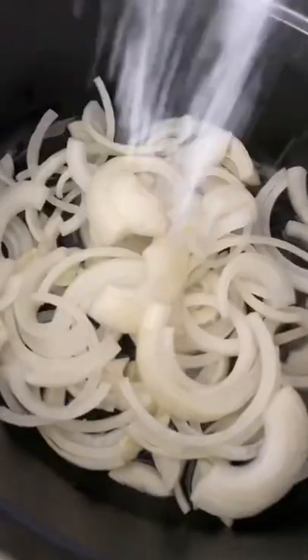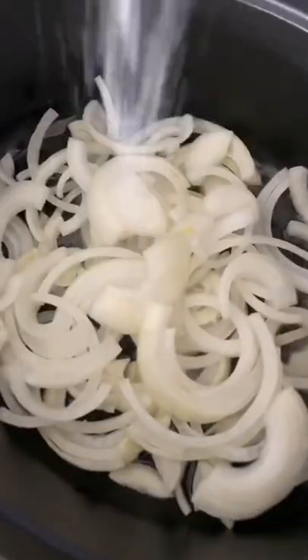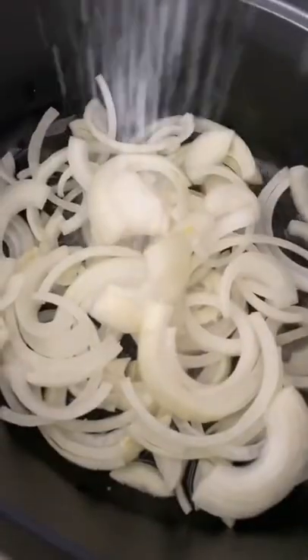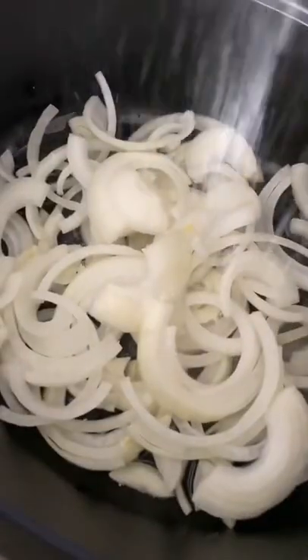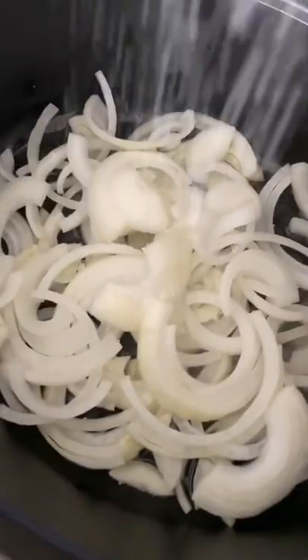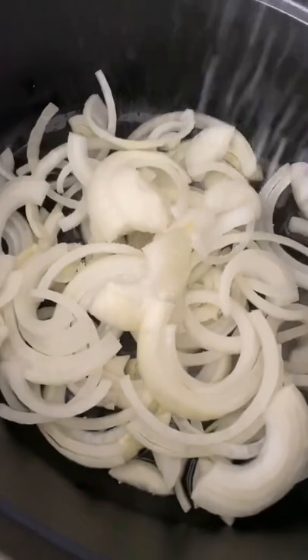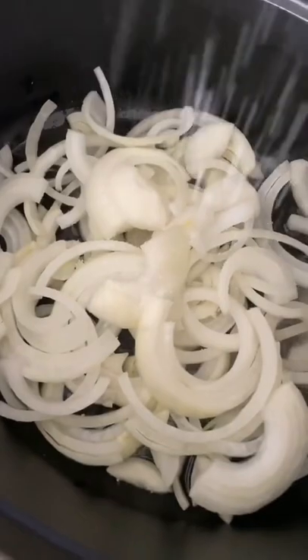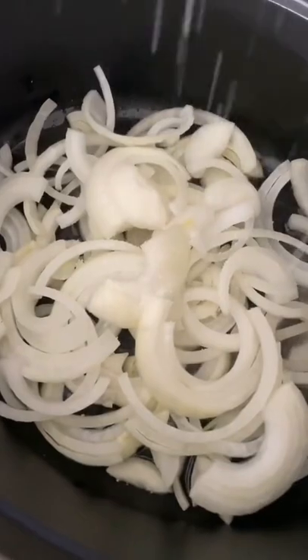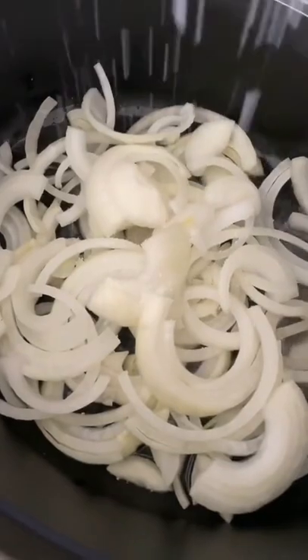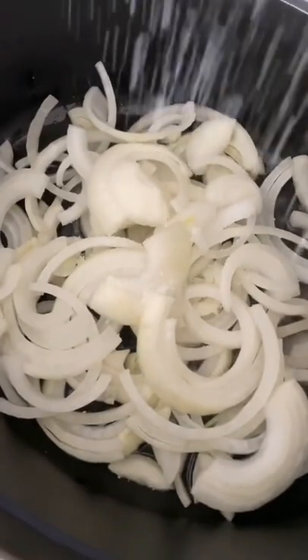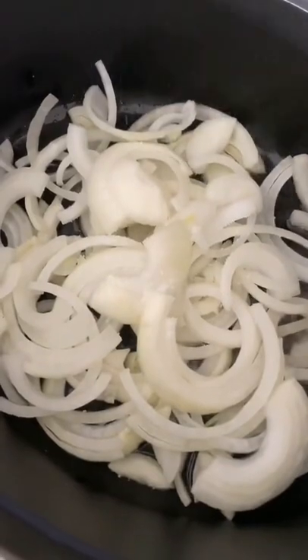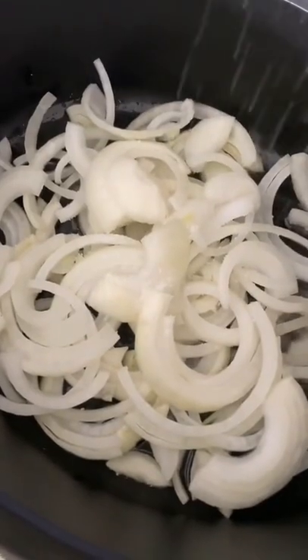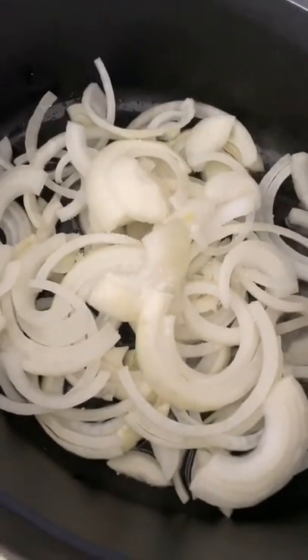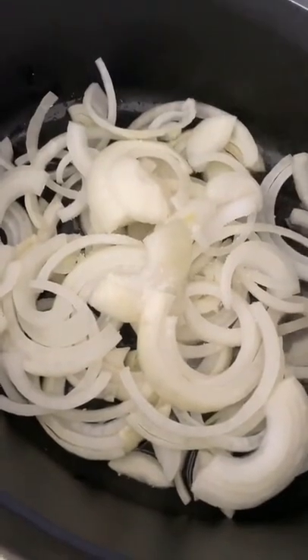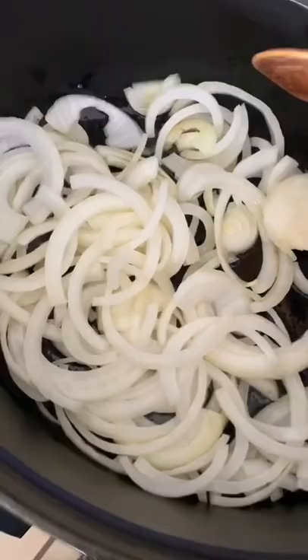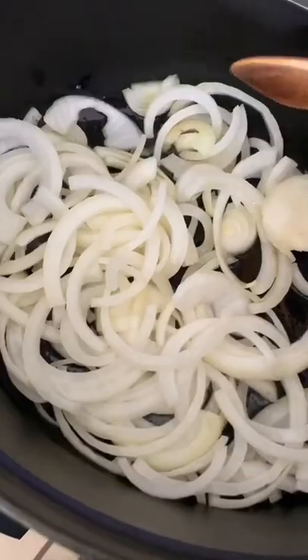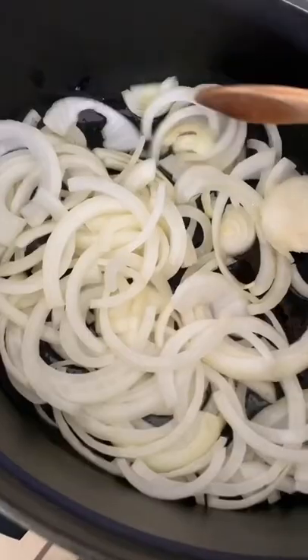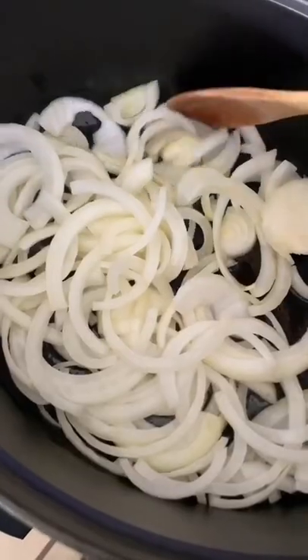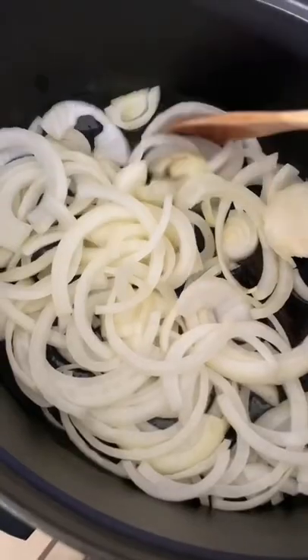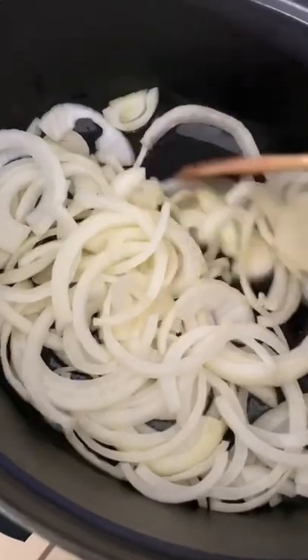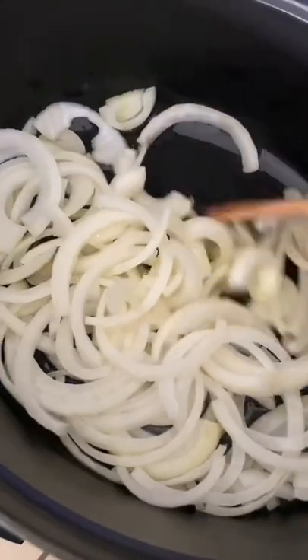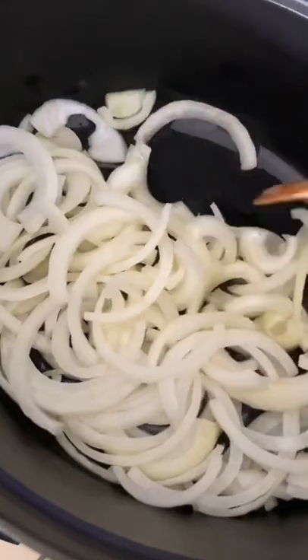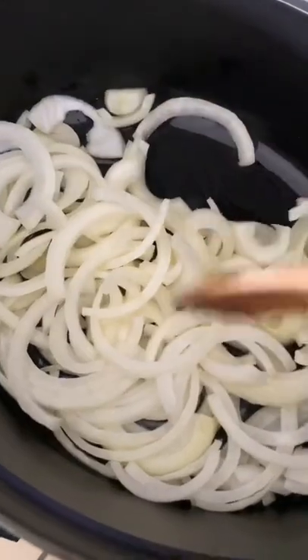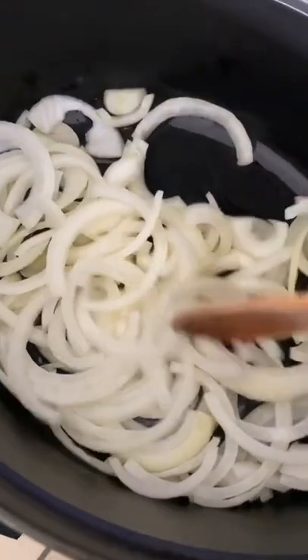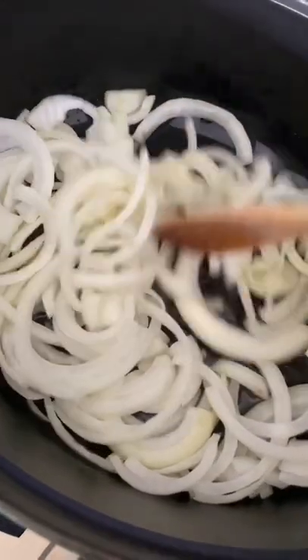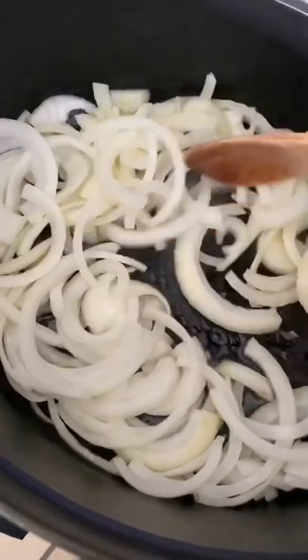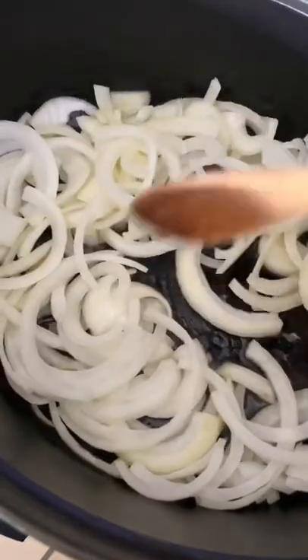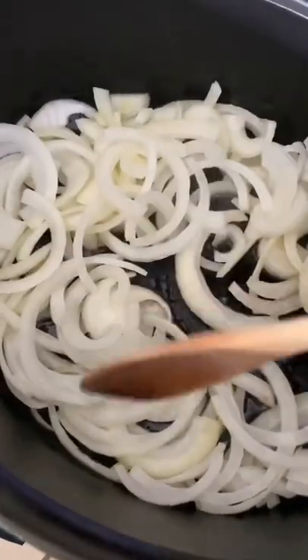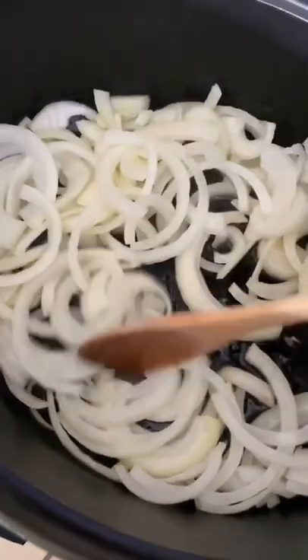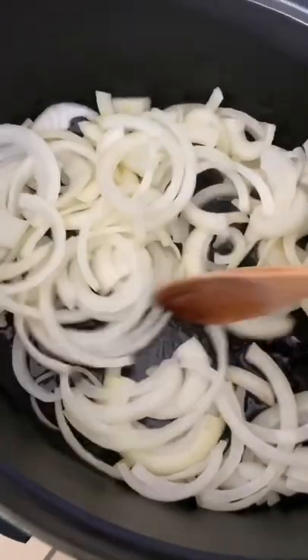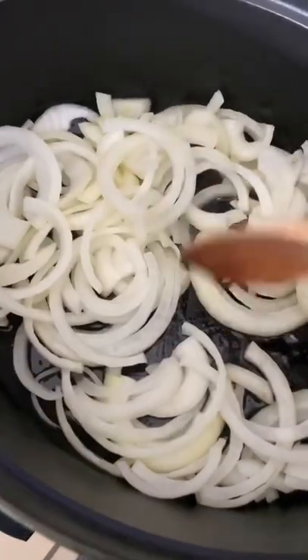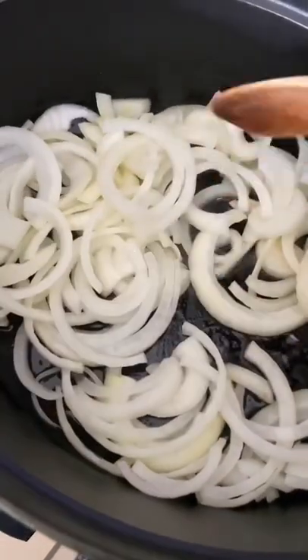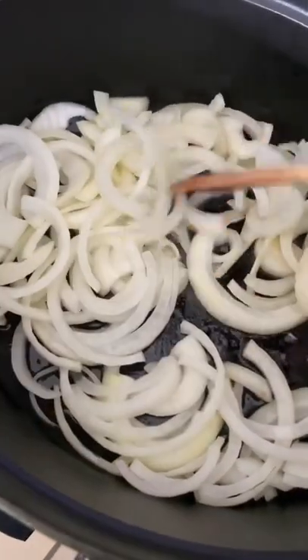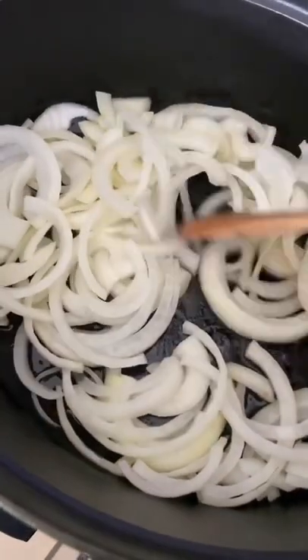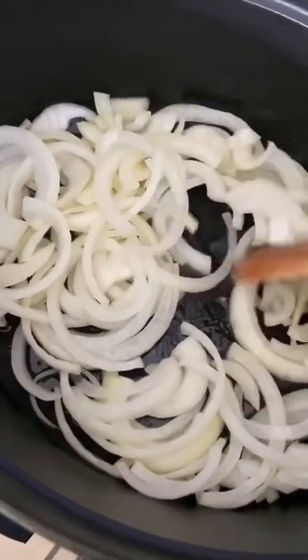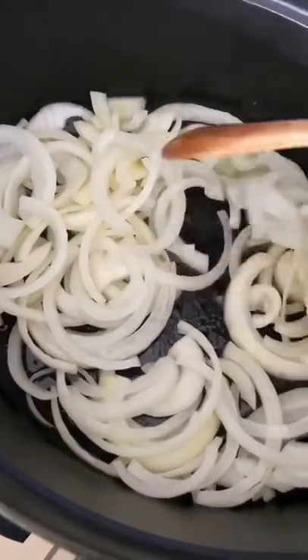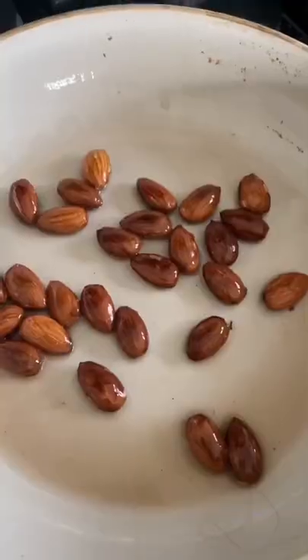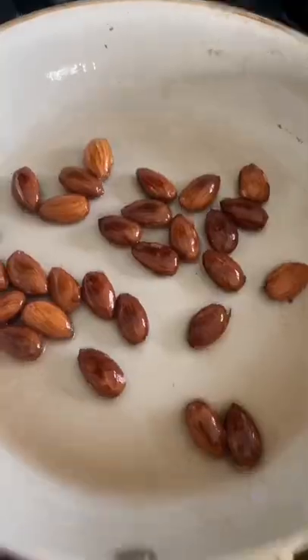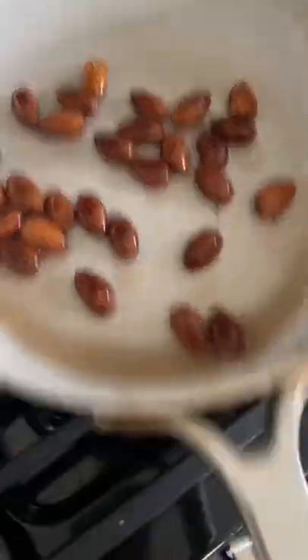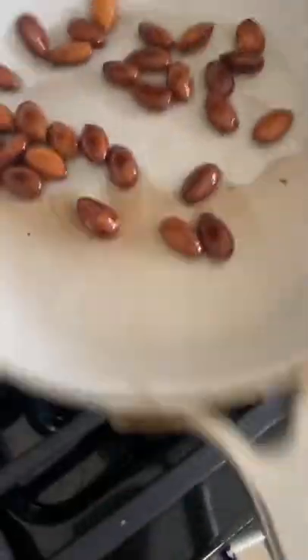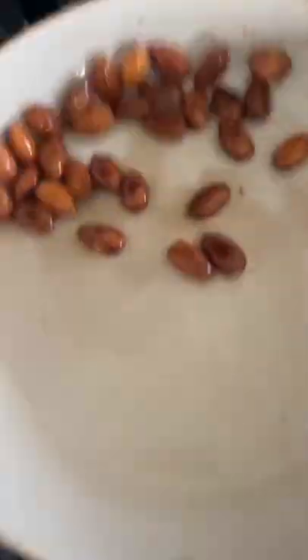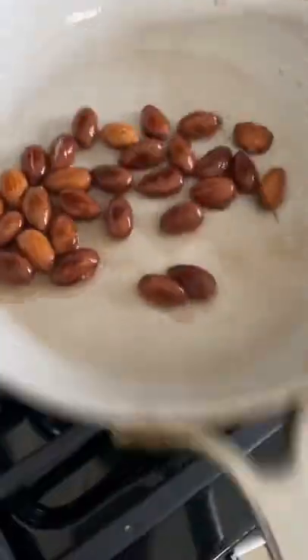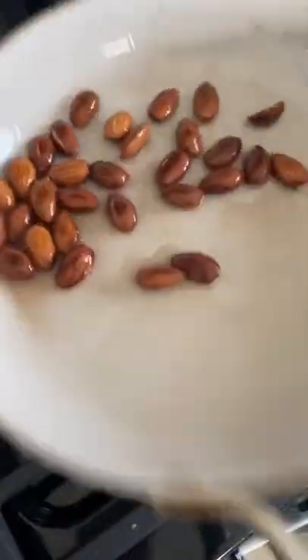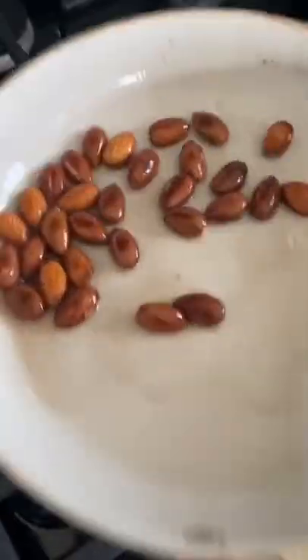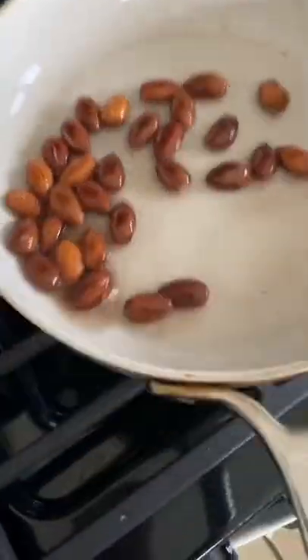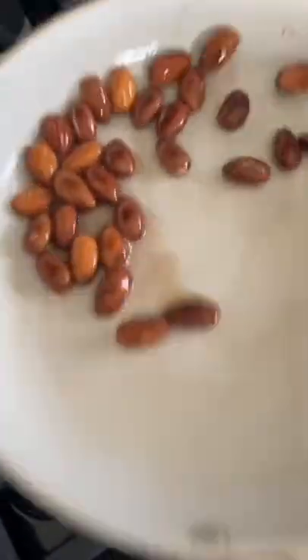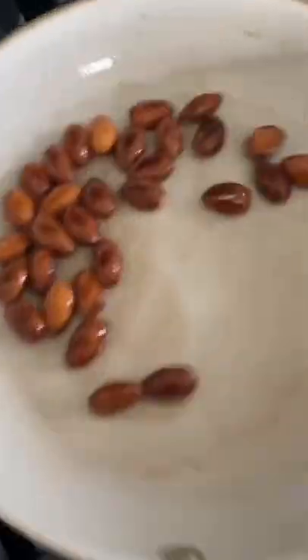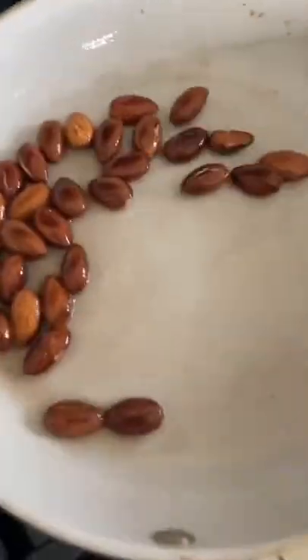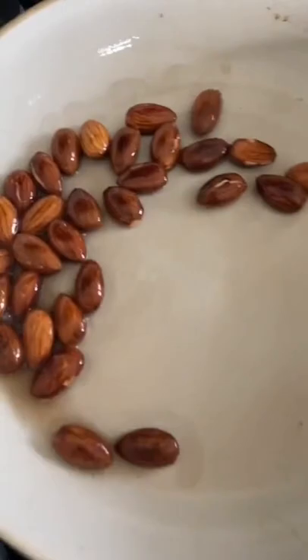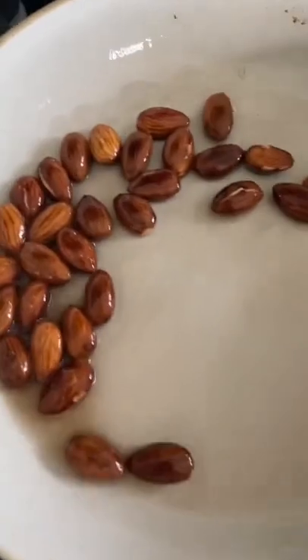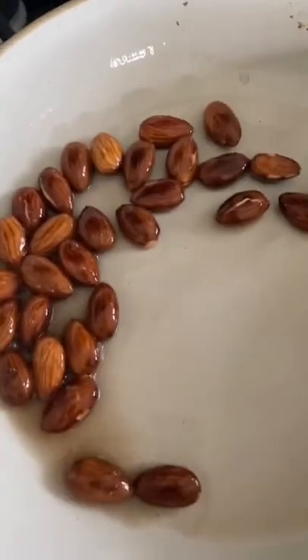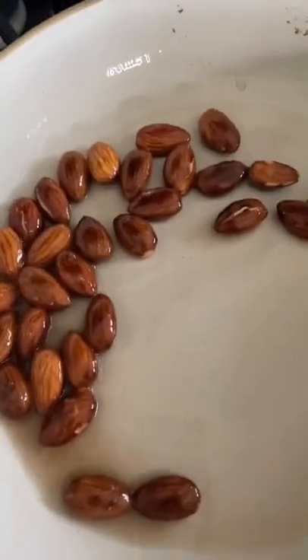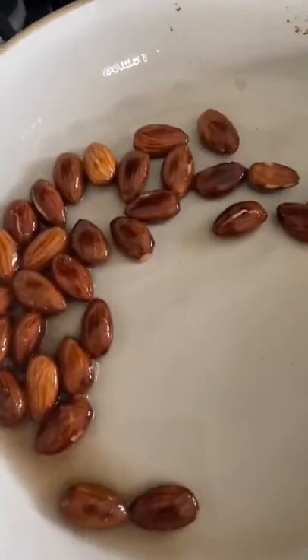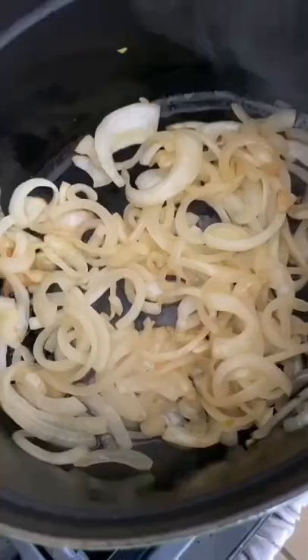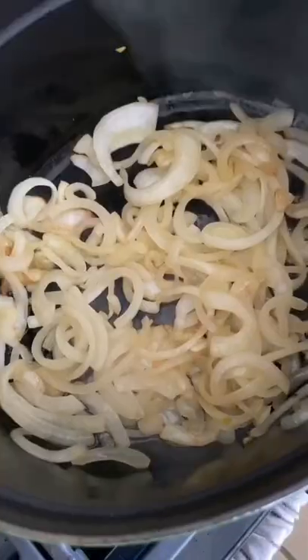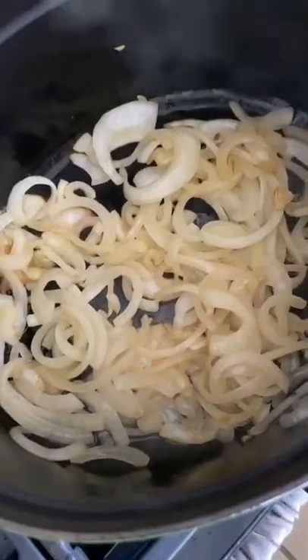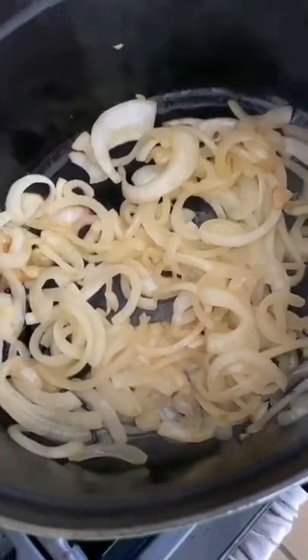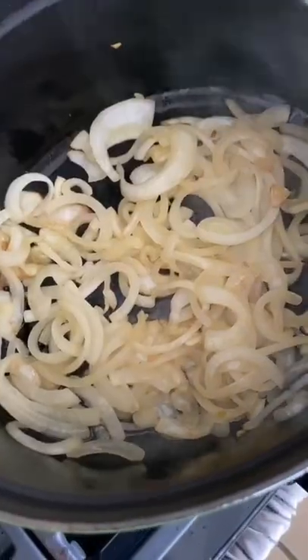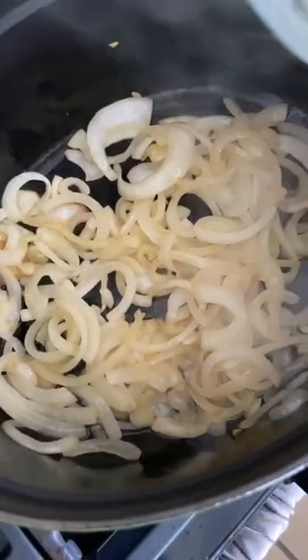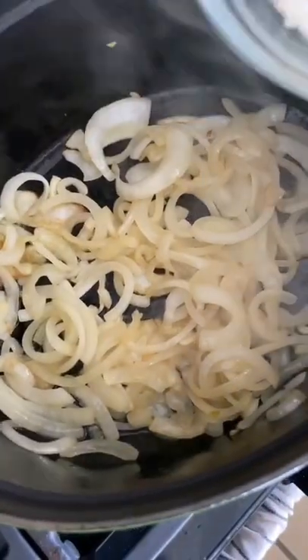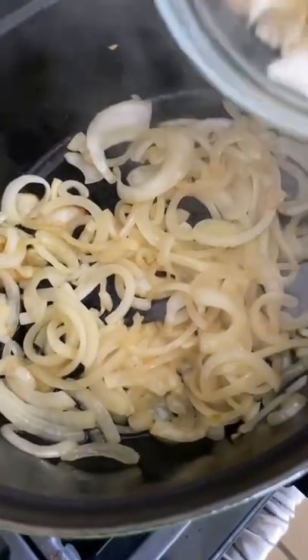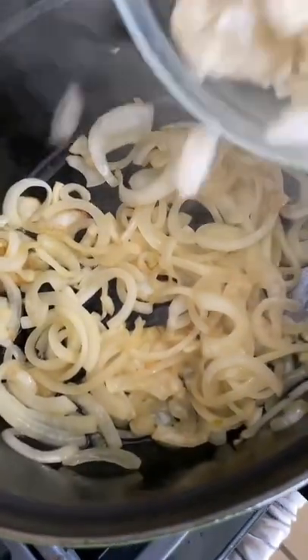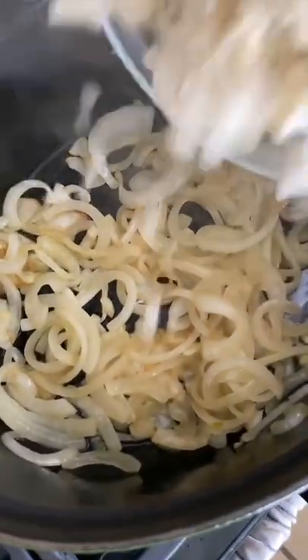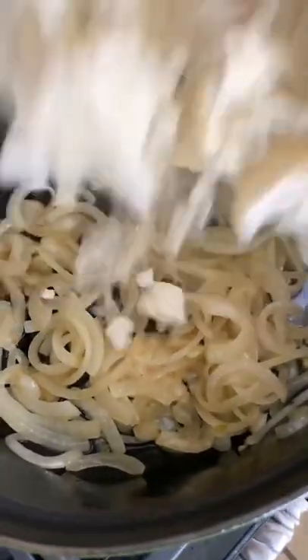Sauté one onion in a quarter cup olive oil with salt on low for 15 minutes. We don't want it to brown. I'm shallow frying some almonds for garnish — totally optional.